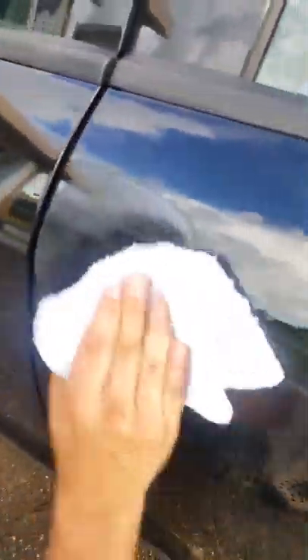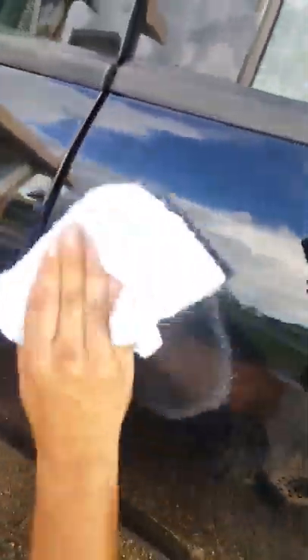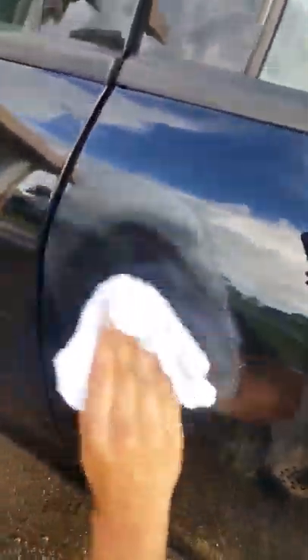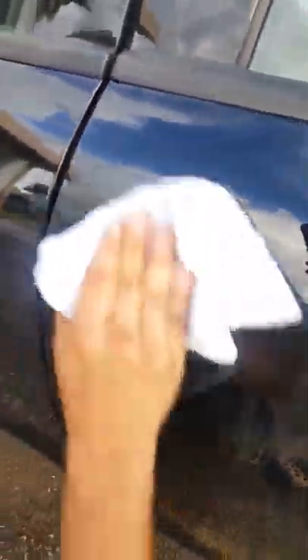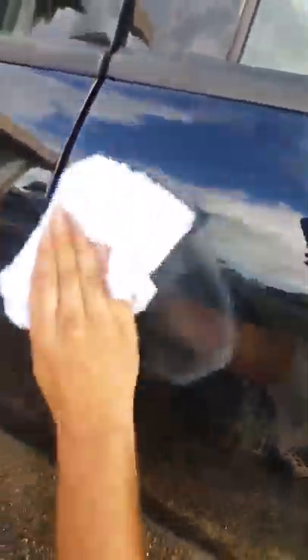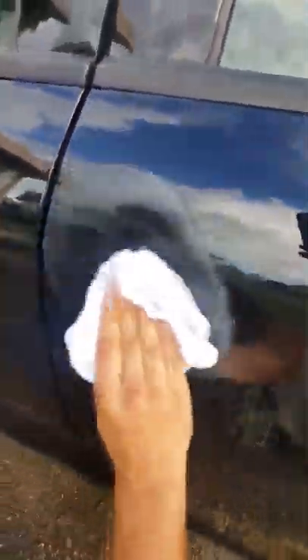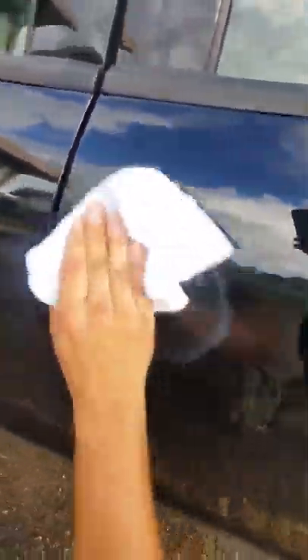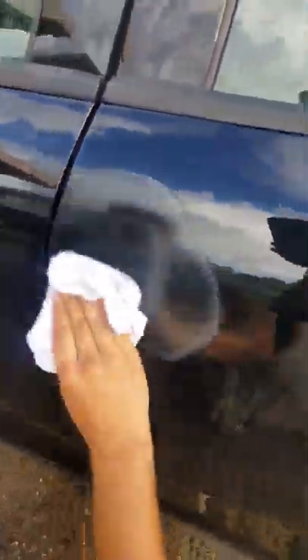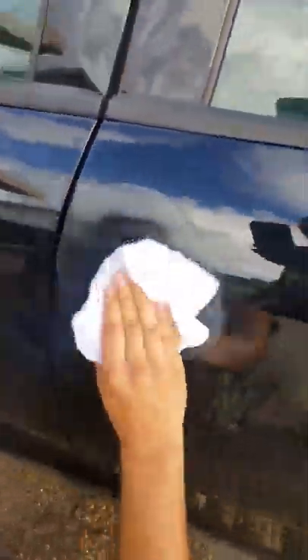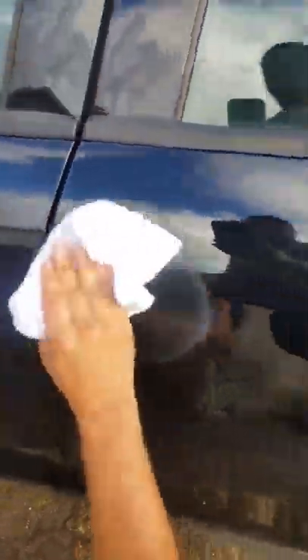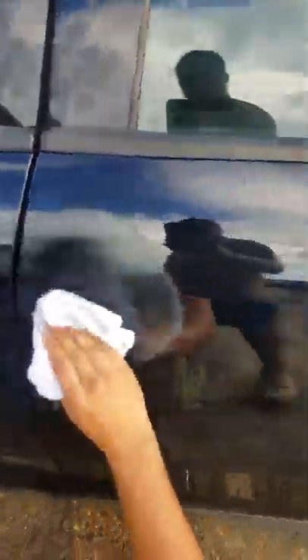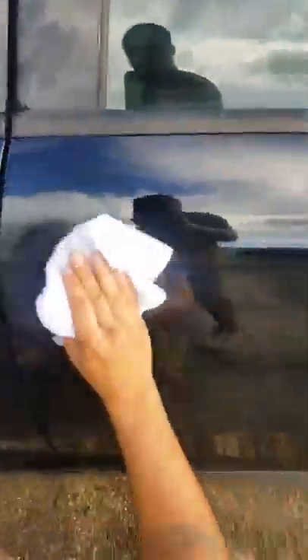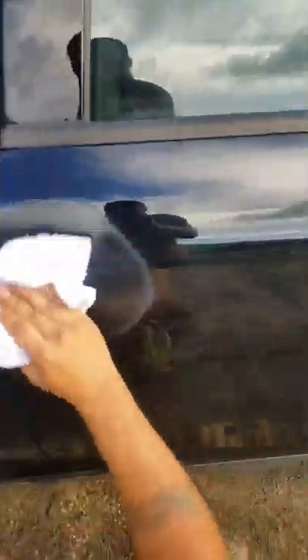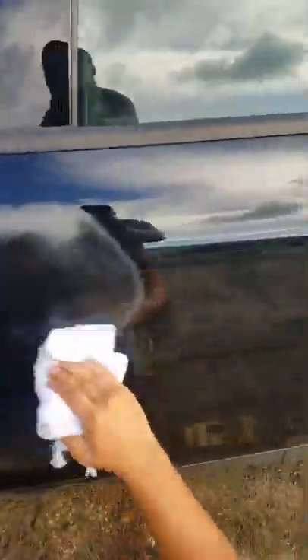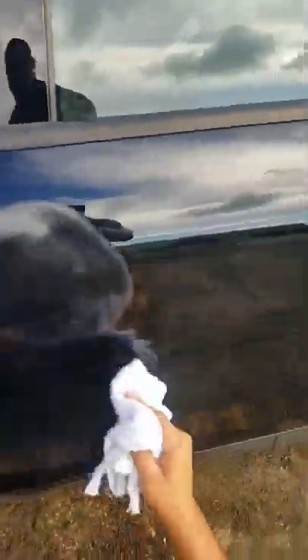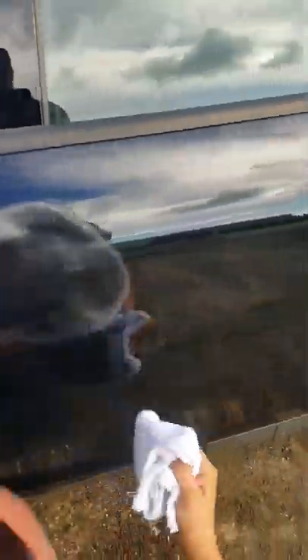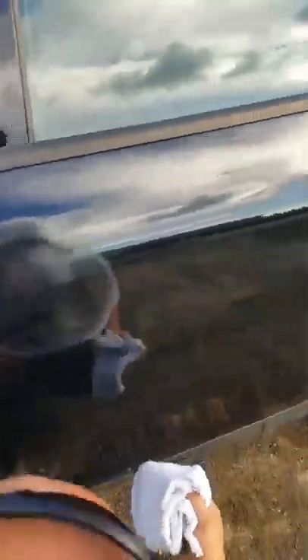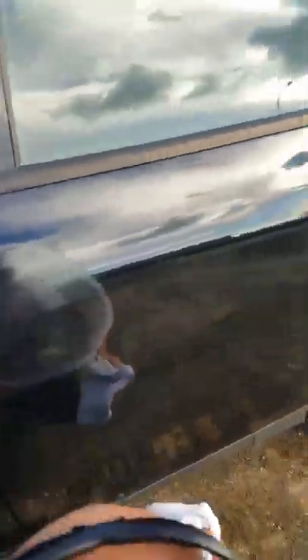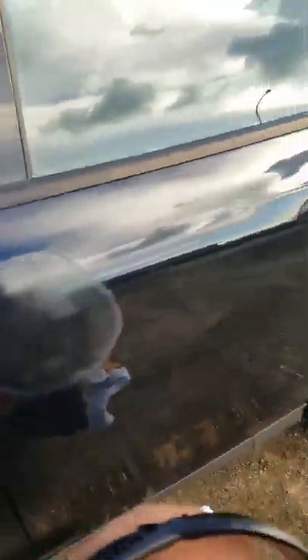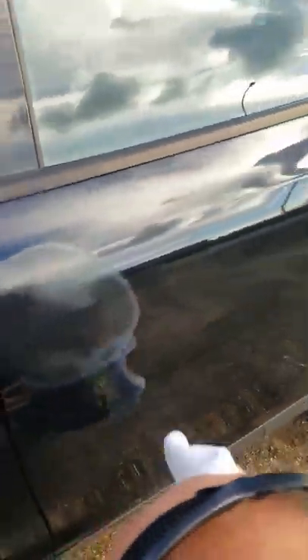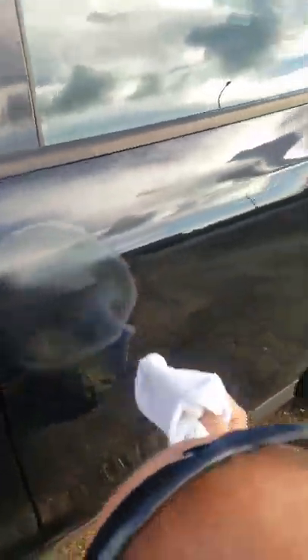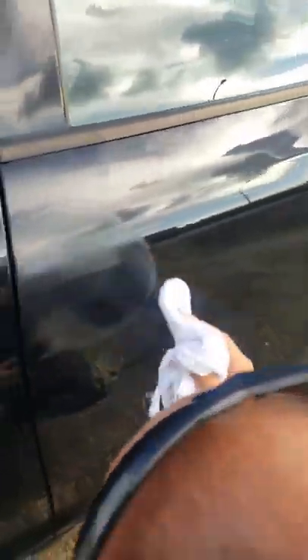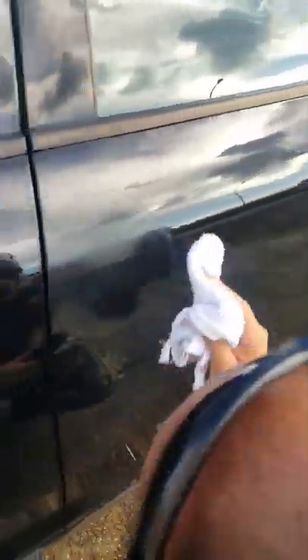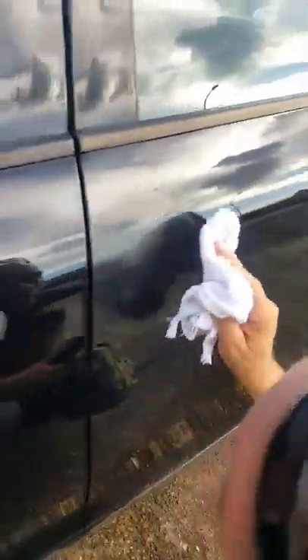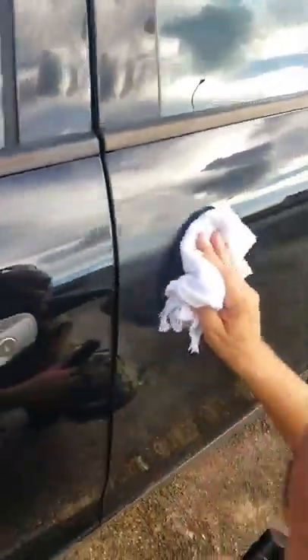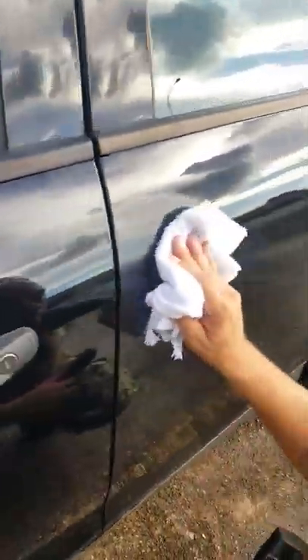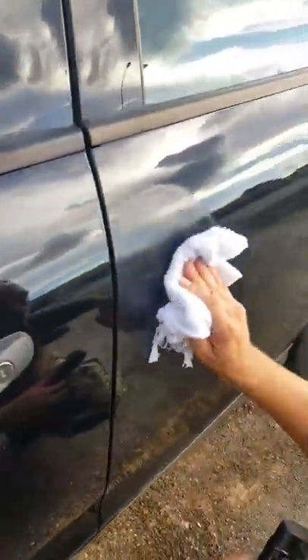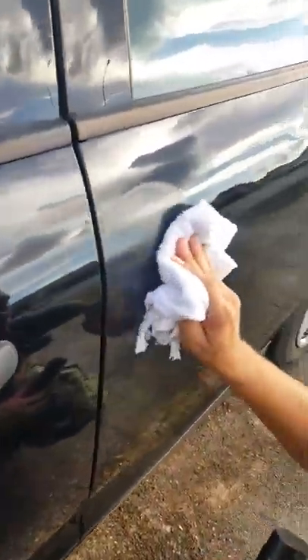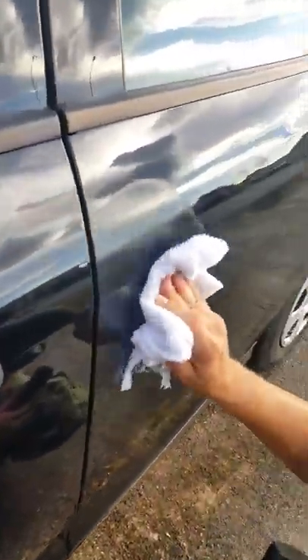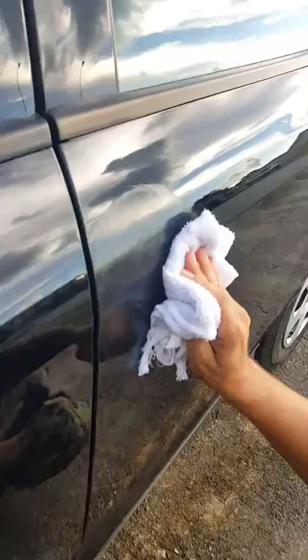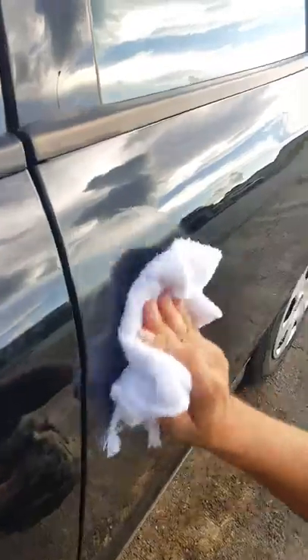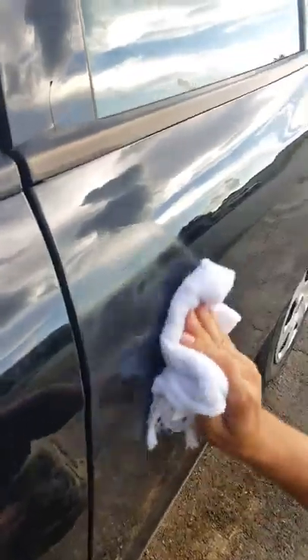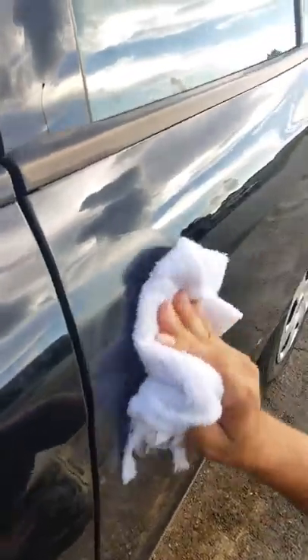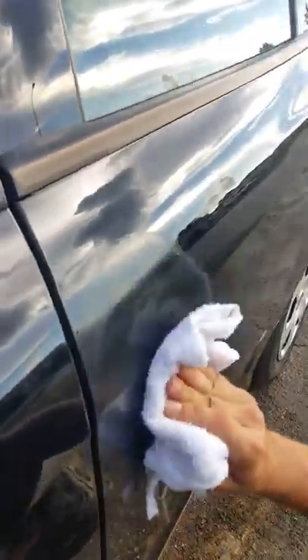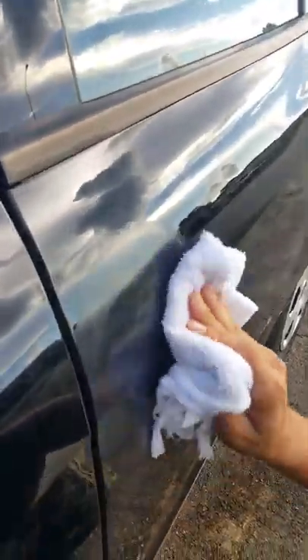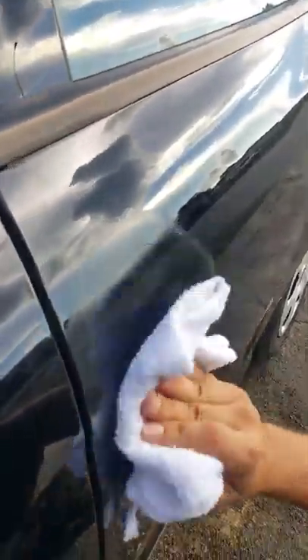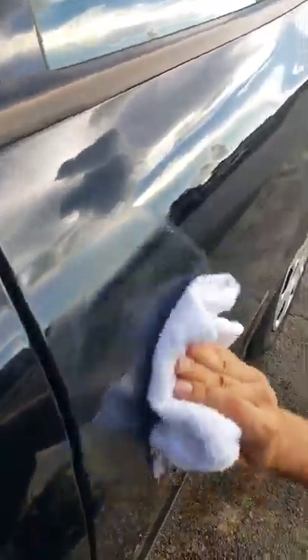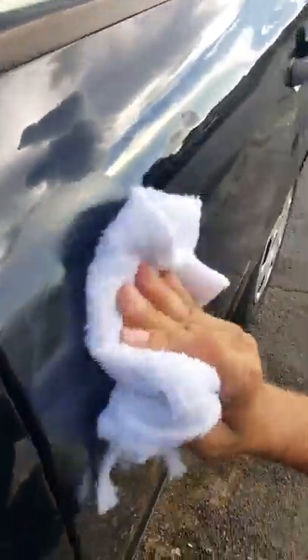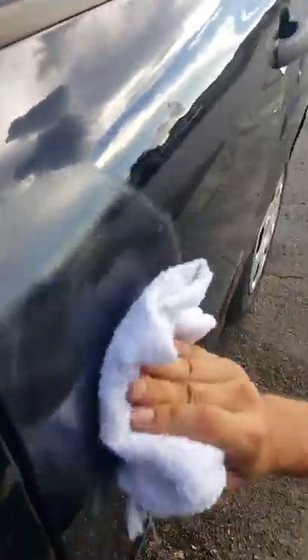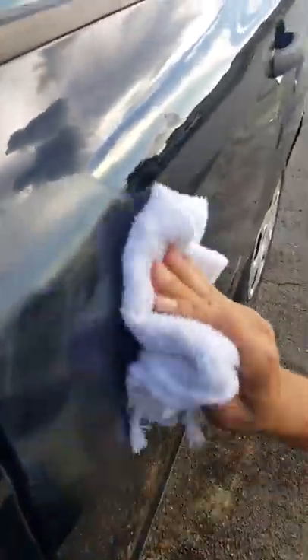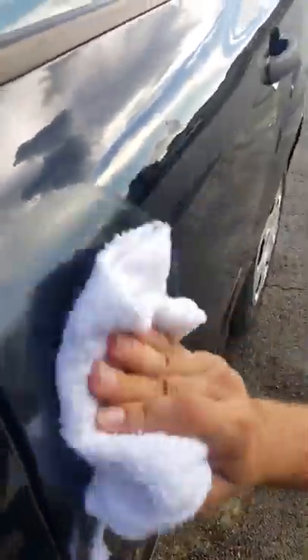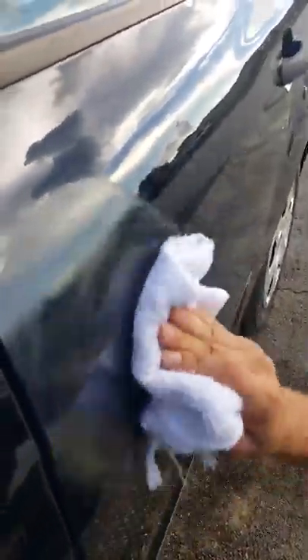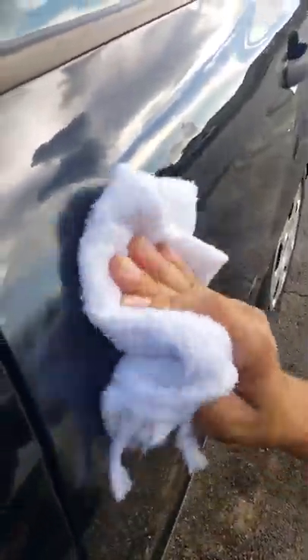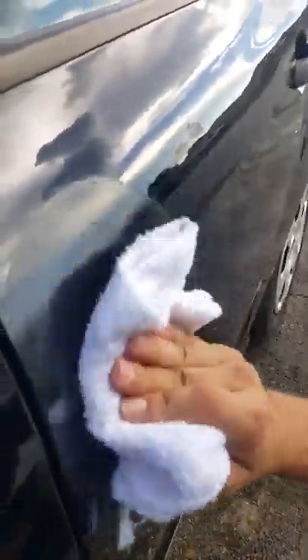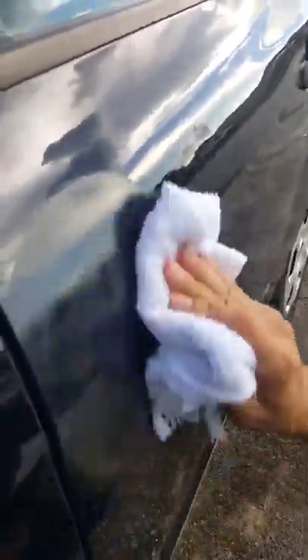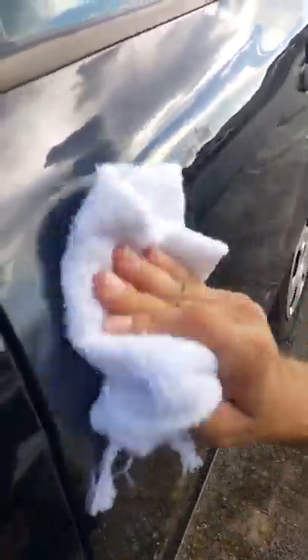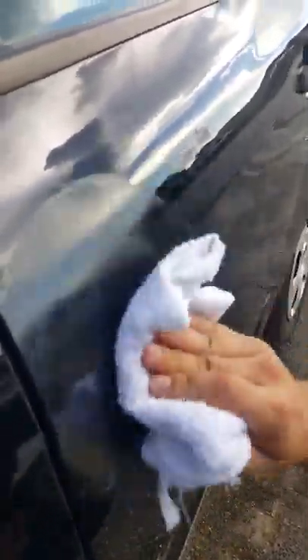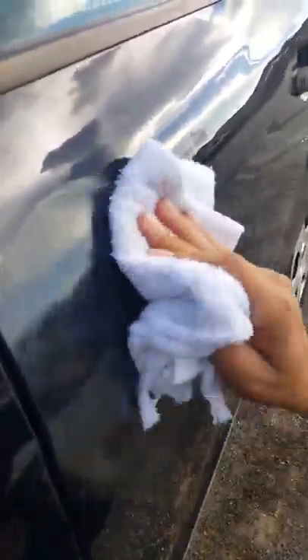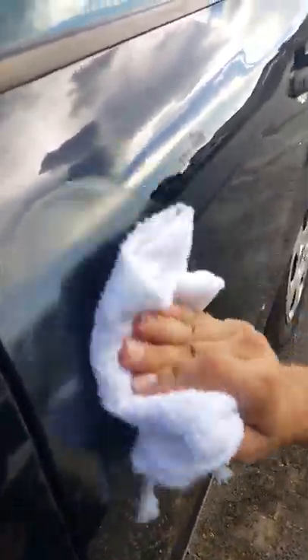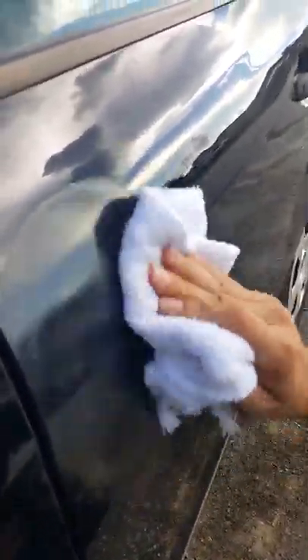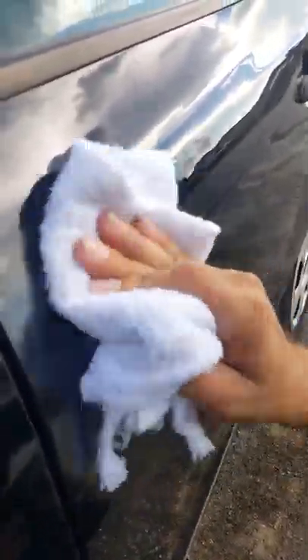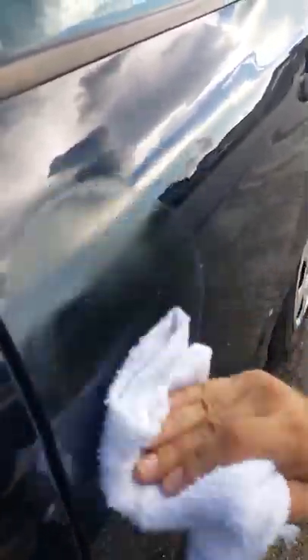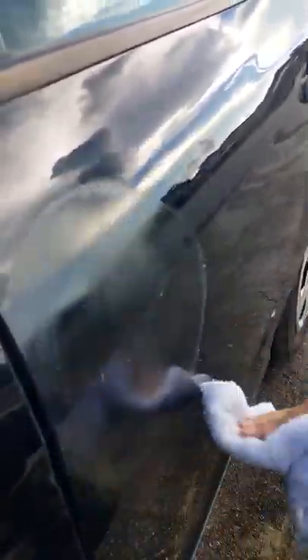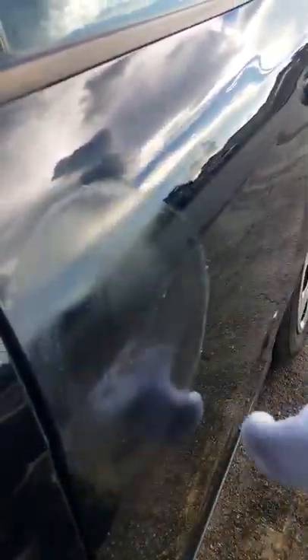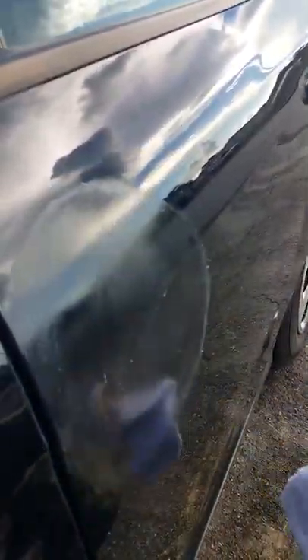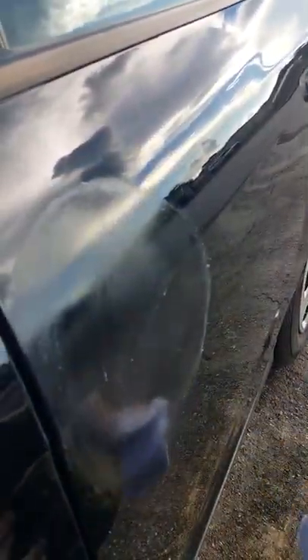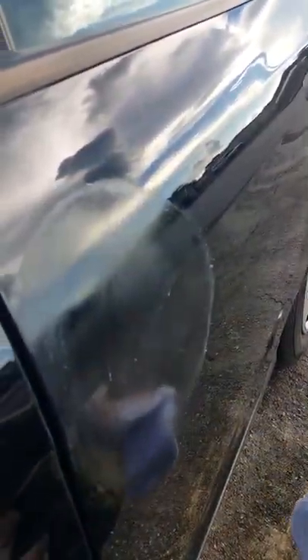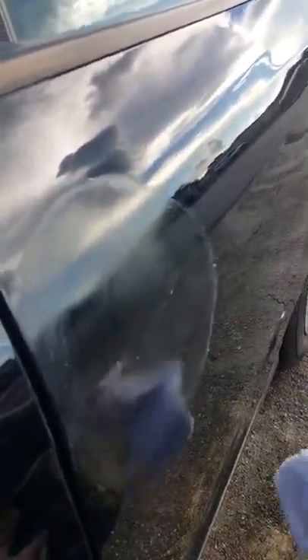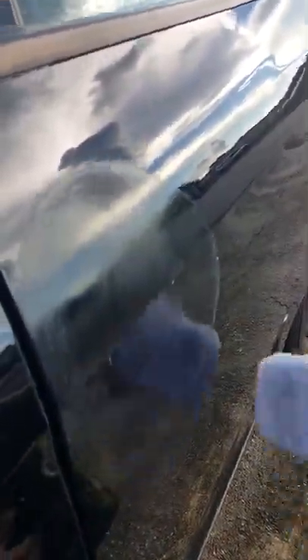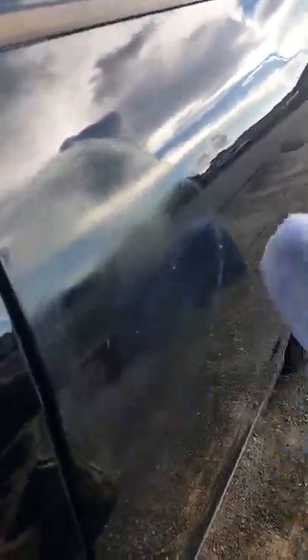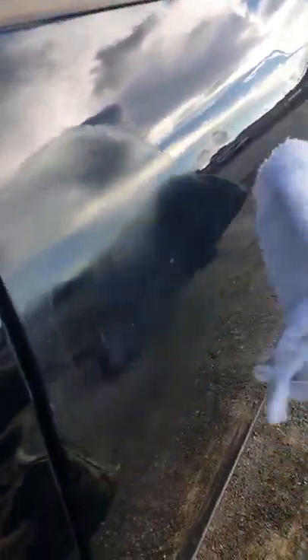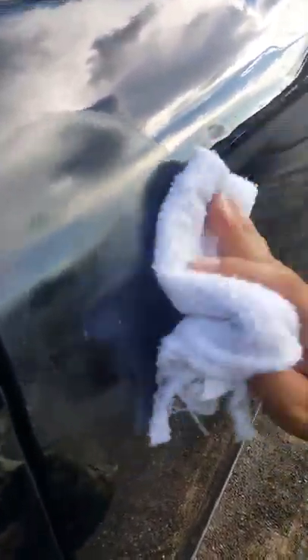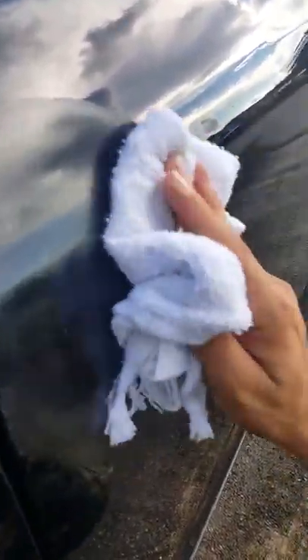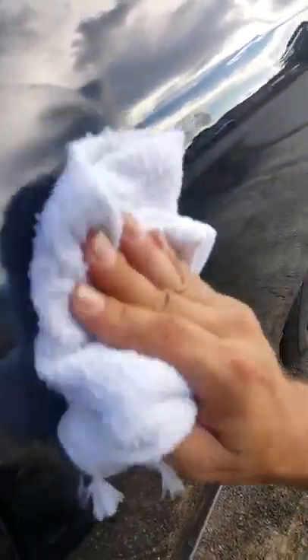I don't even know where it's at anymore — right there. It looks like this is going to take it completely out. The dent's still going to be there.